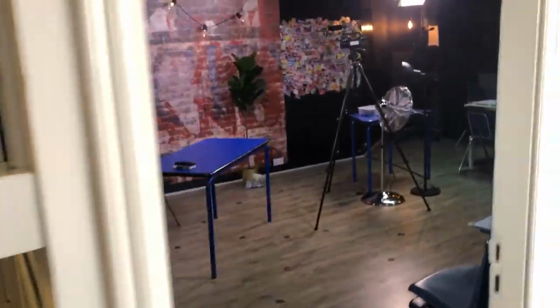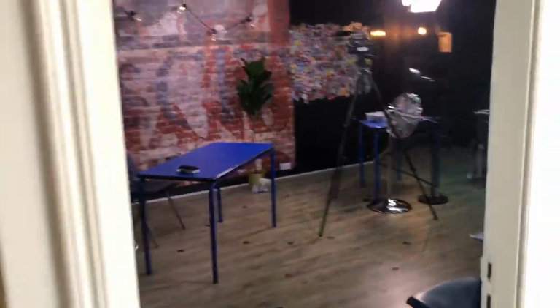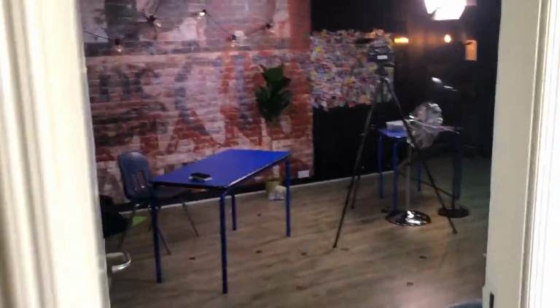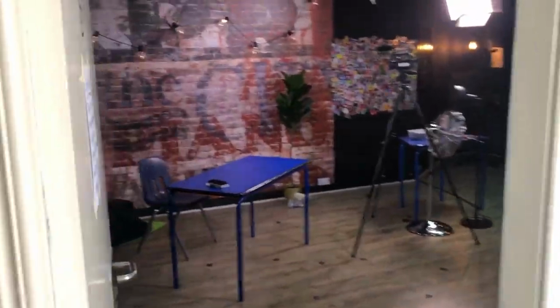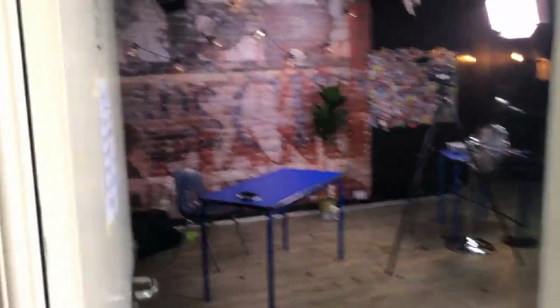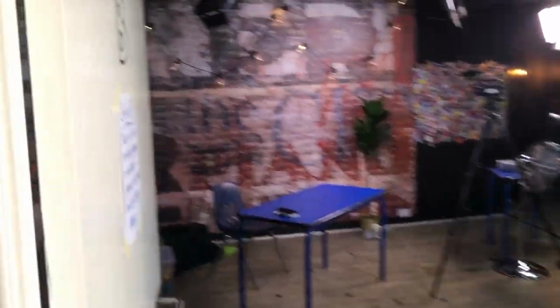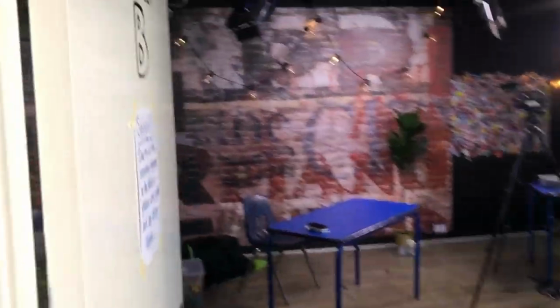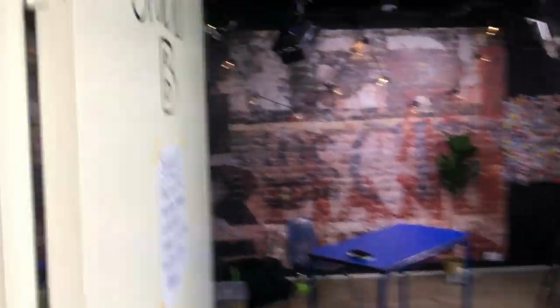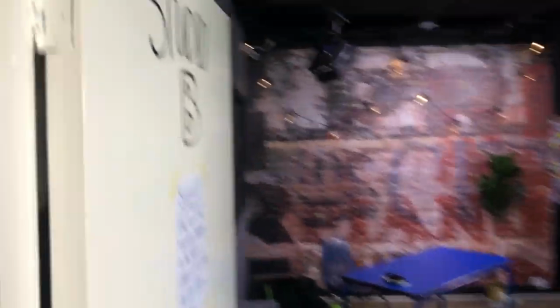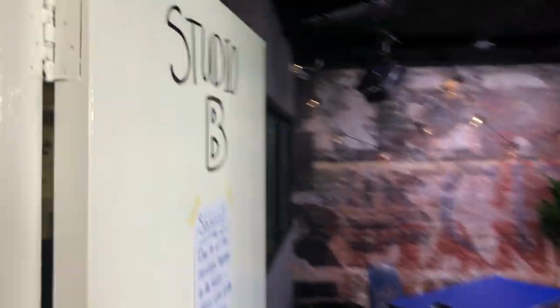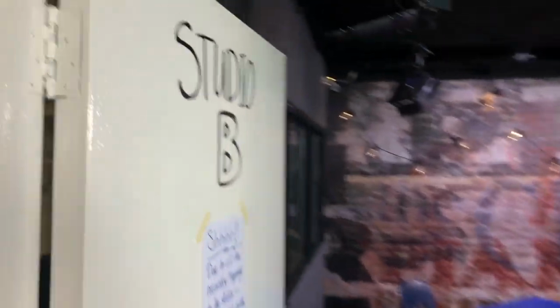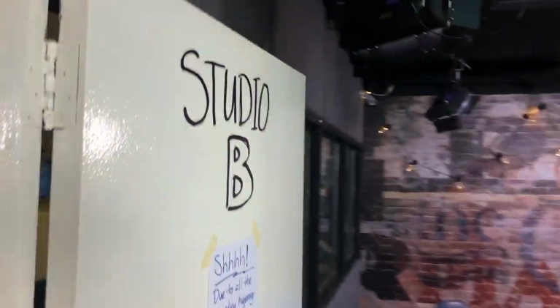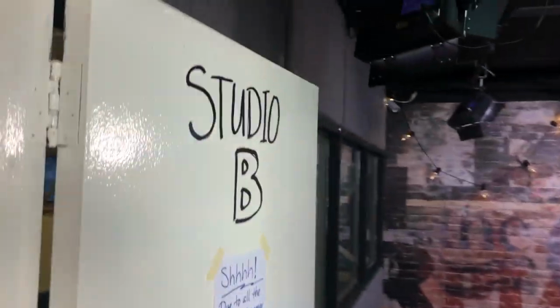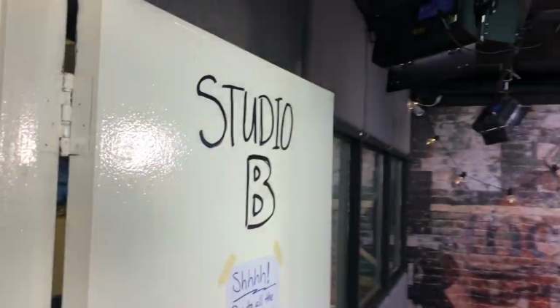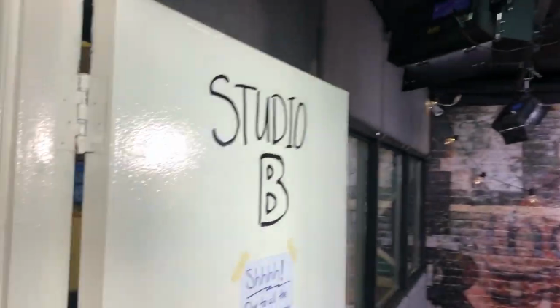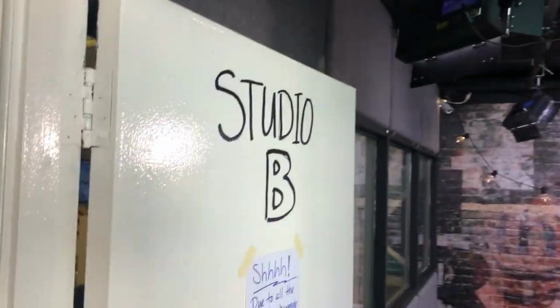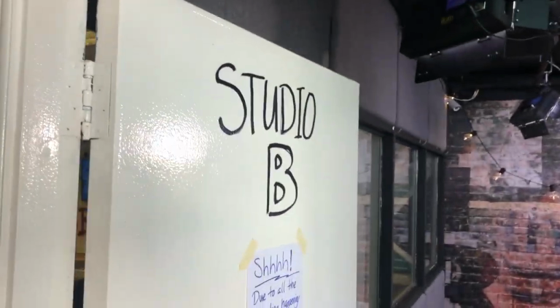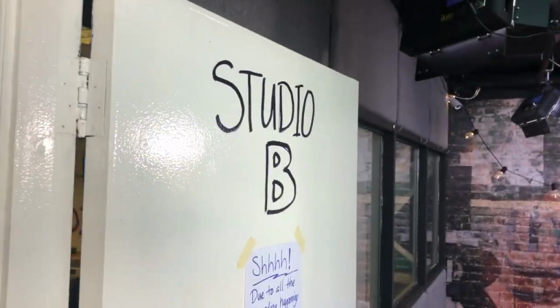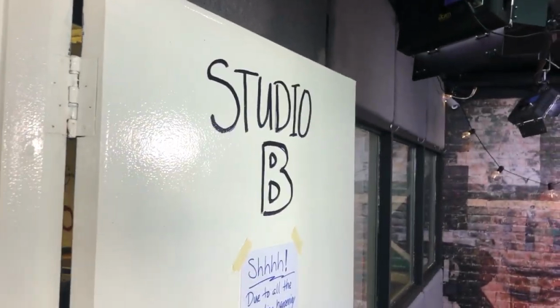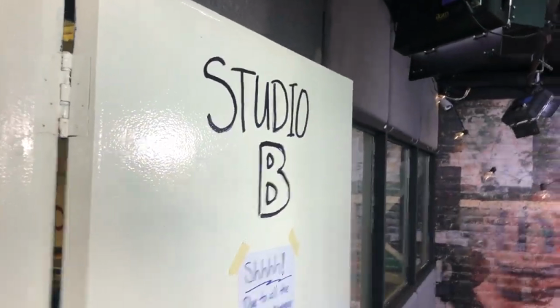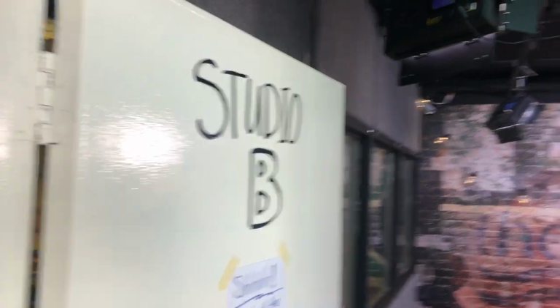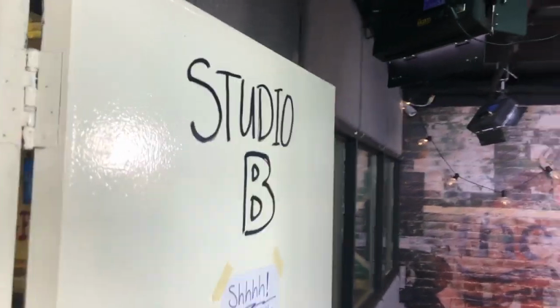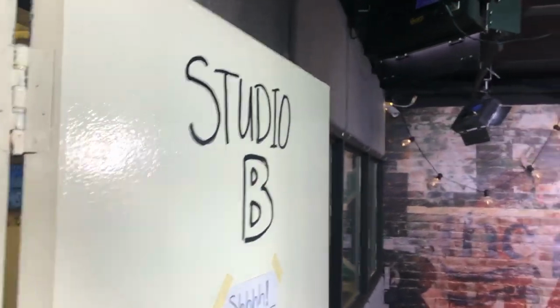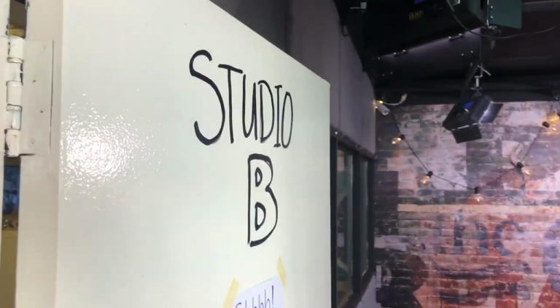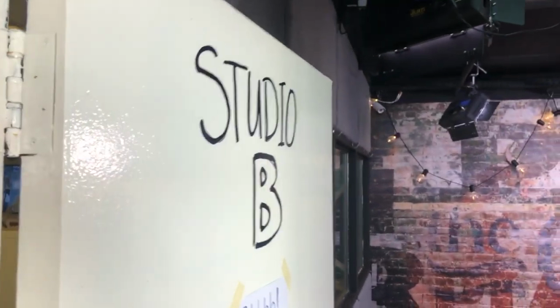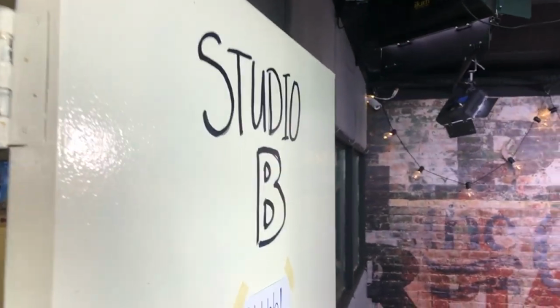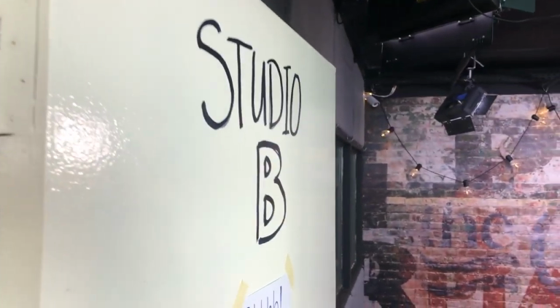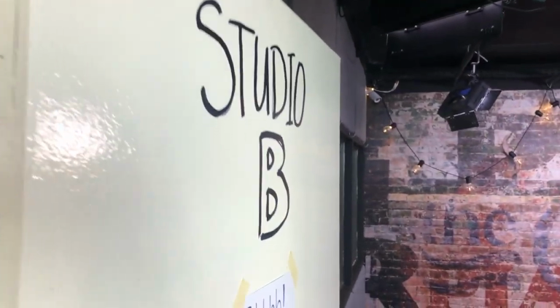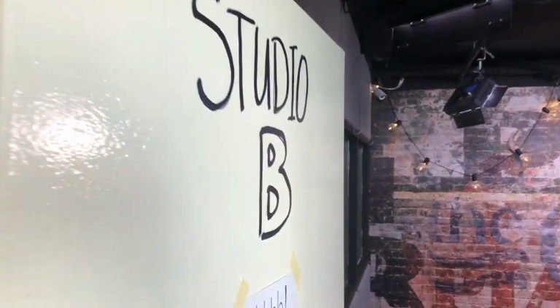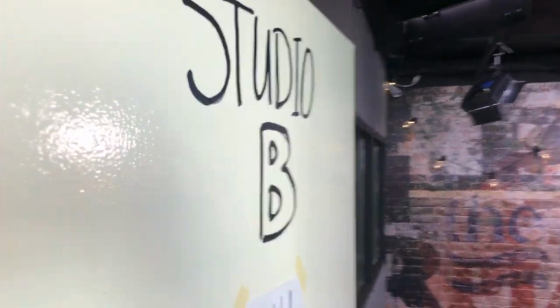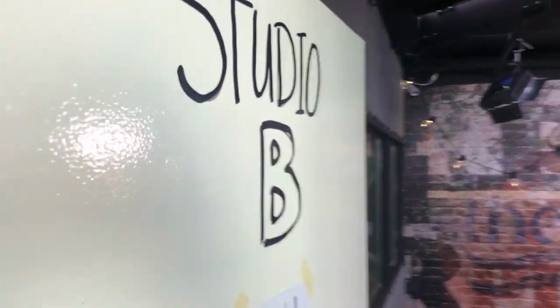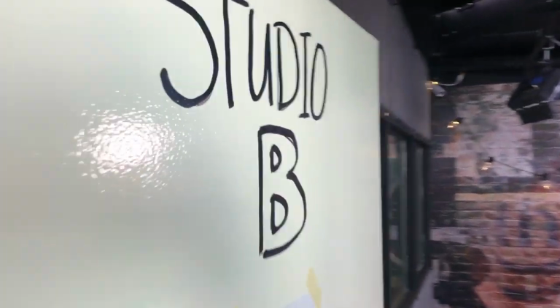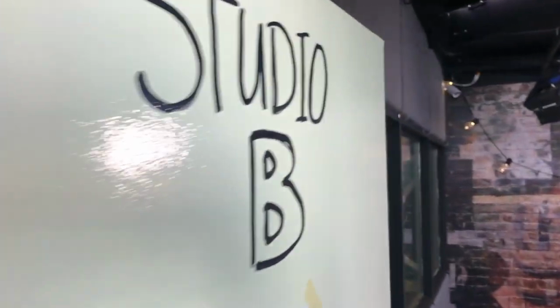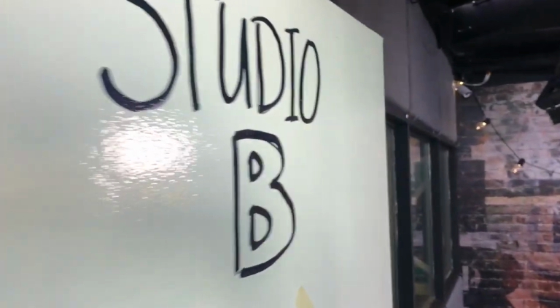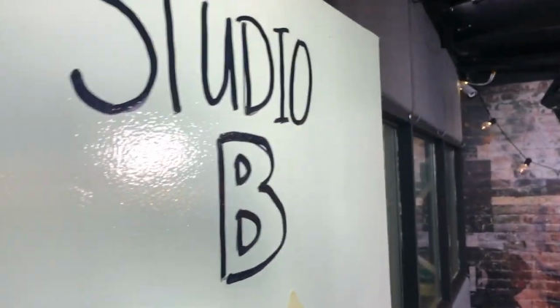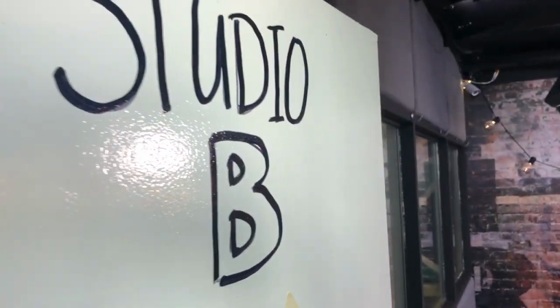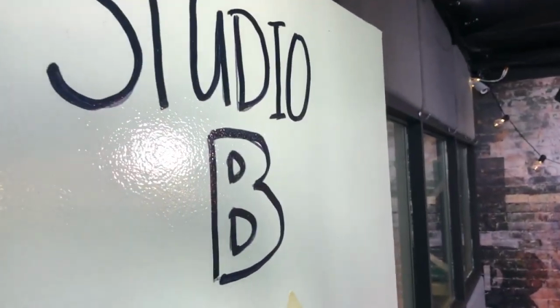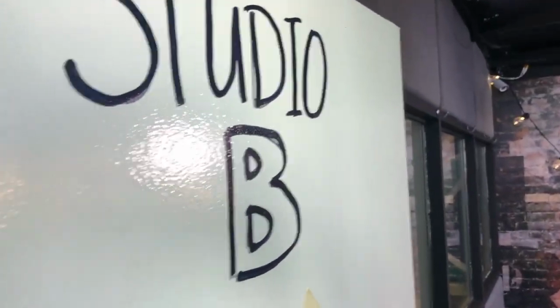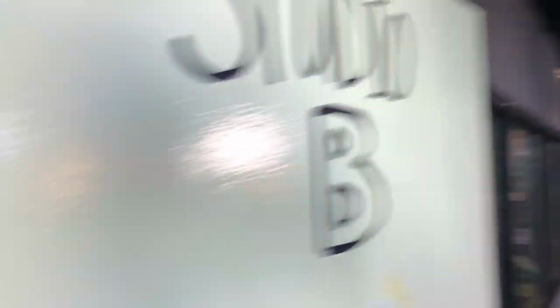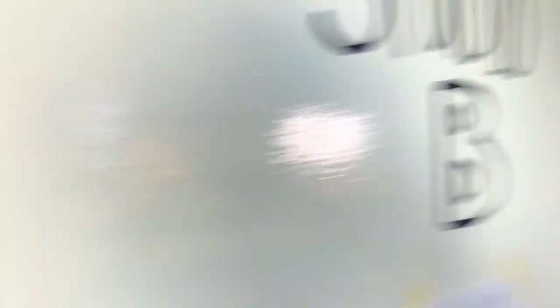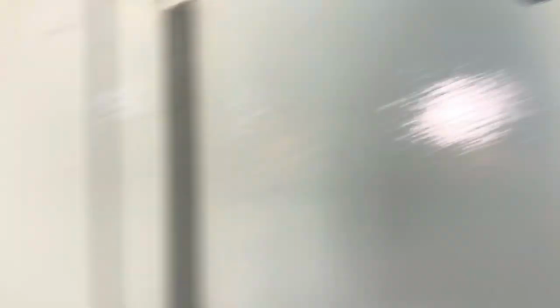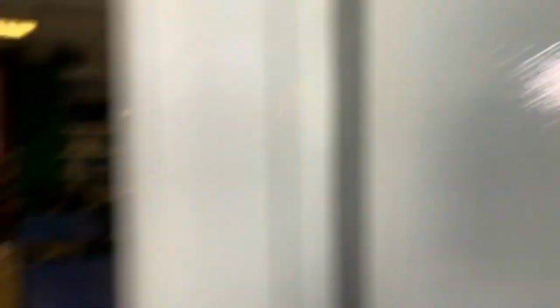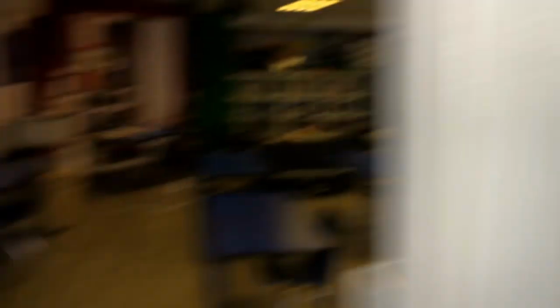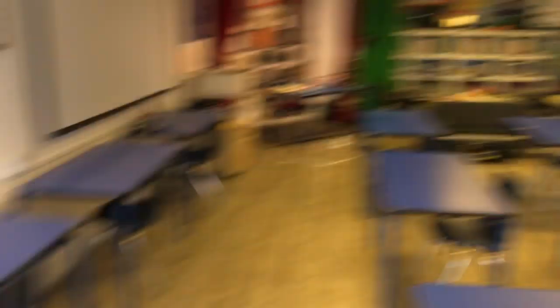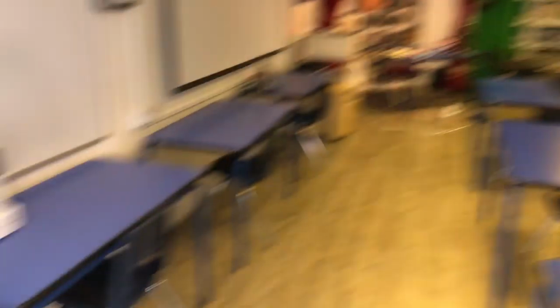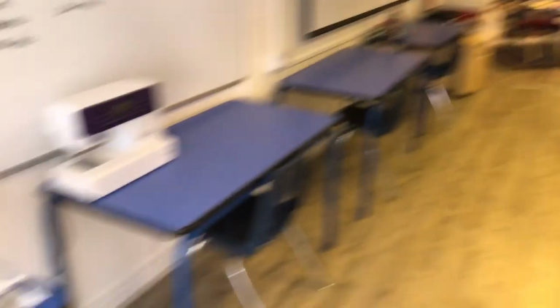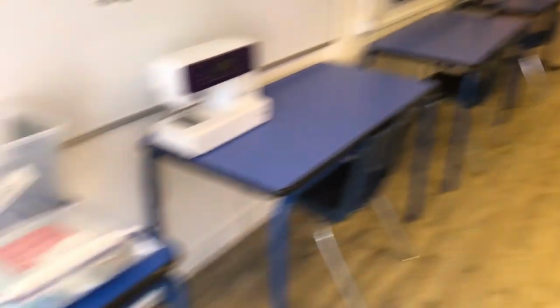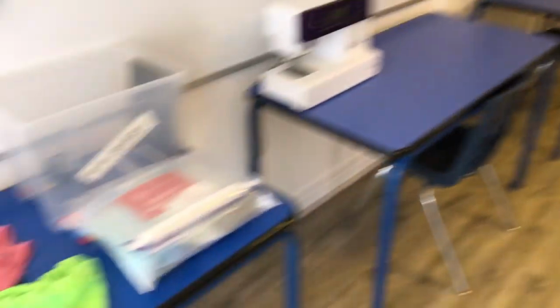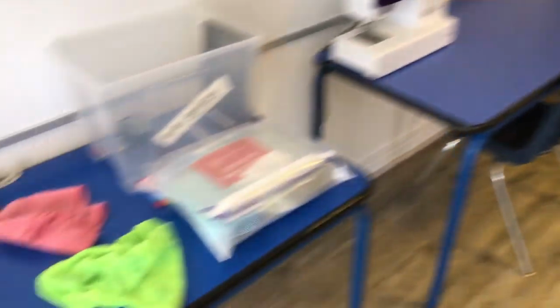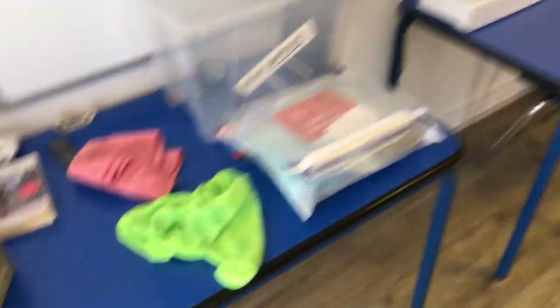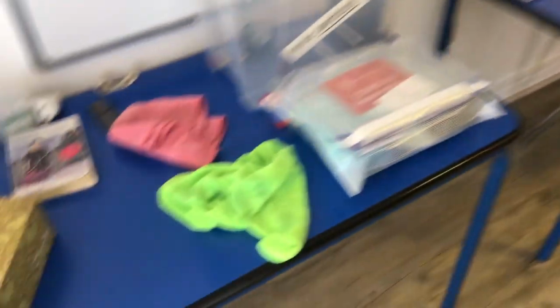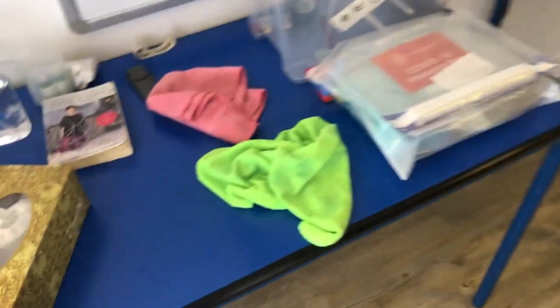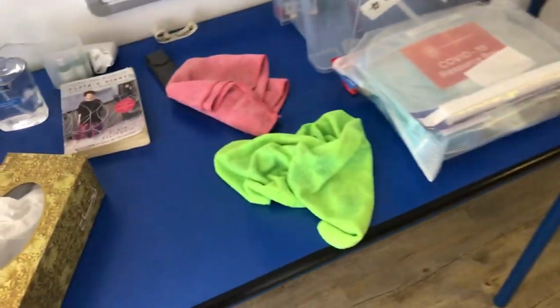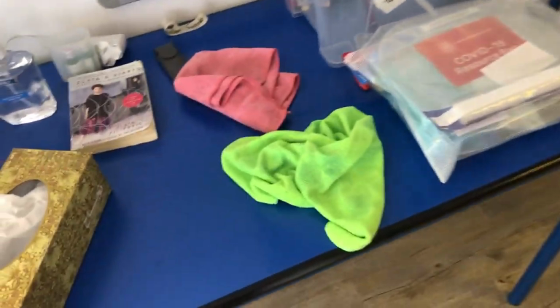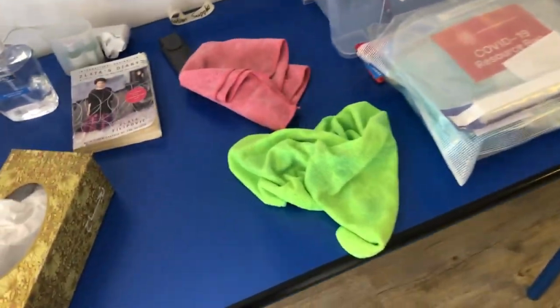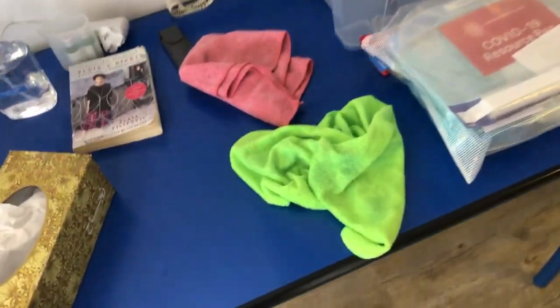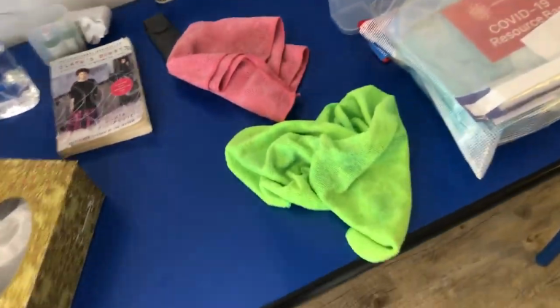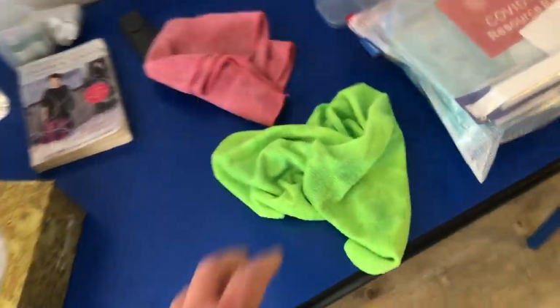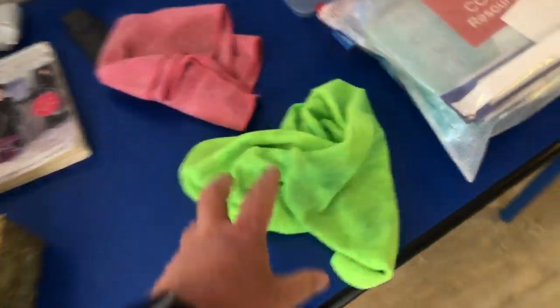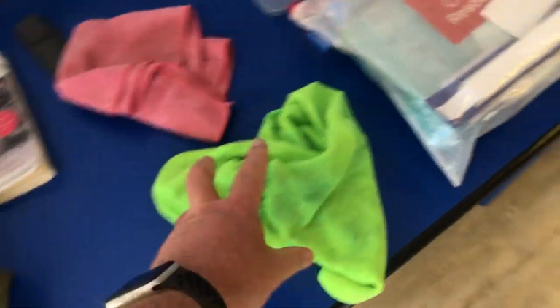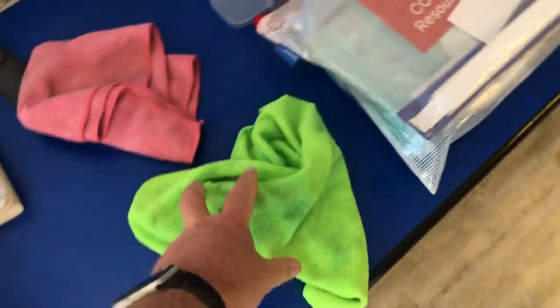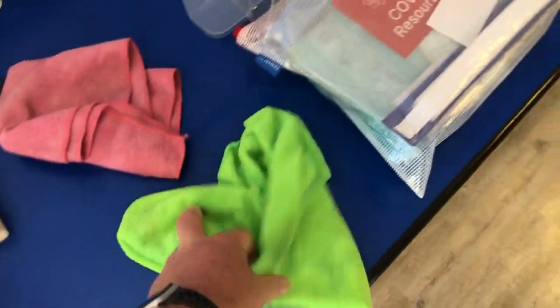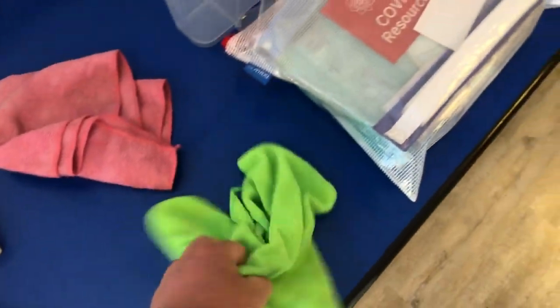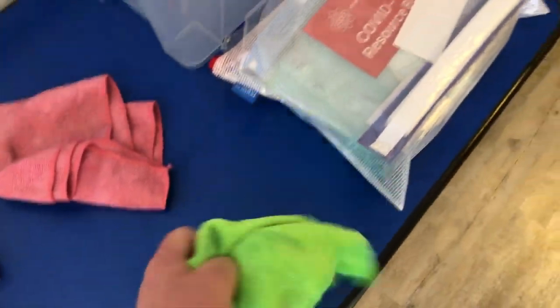Let's talk about Studio B — how to use Studio B during a pandemic. So just like always, you're gonna come over here and get a little sanitizing wipe.